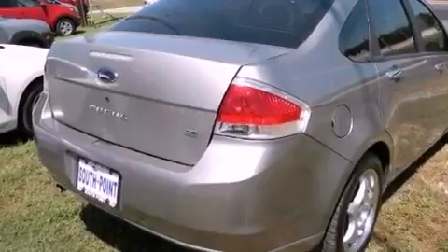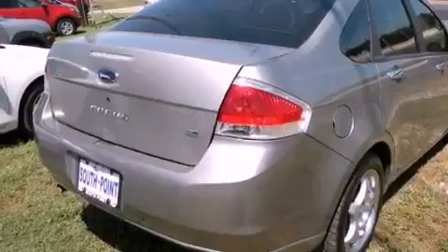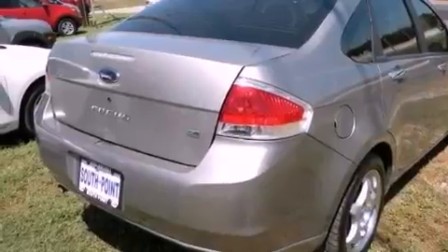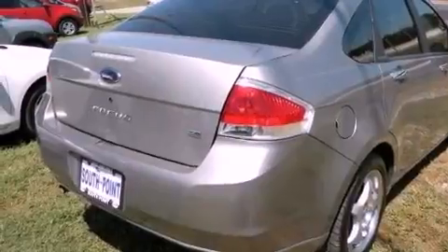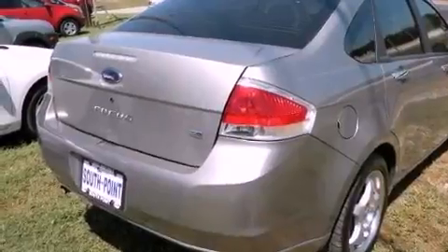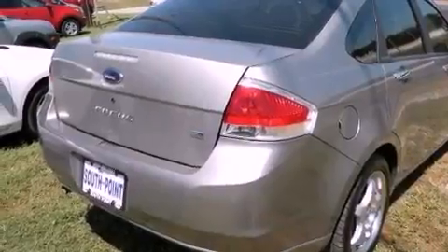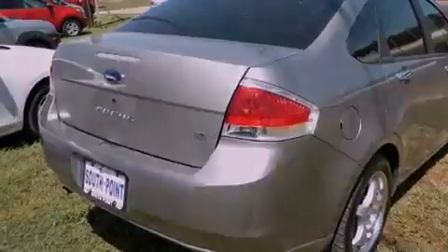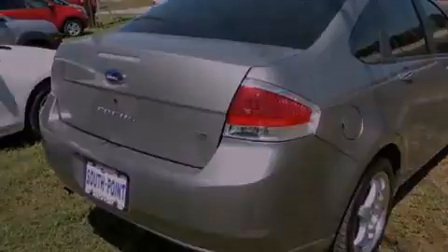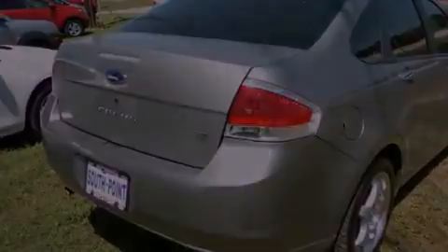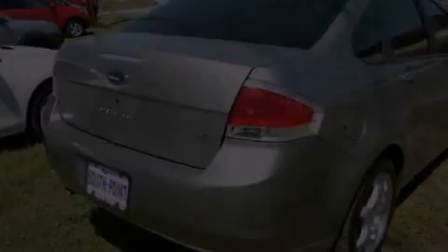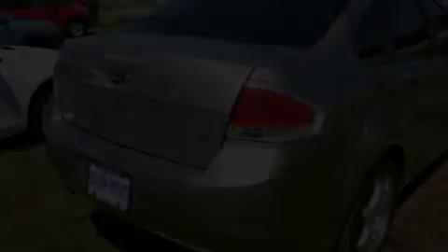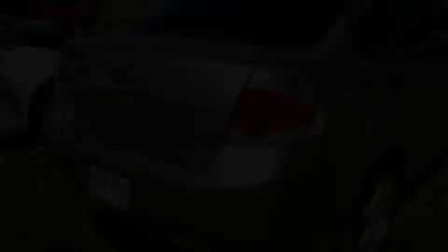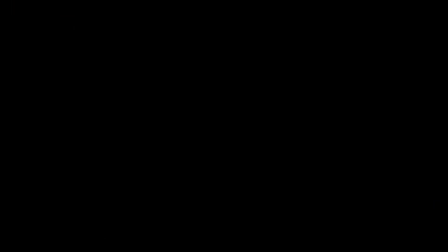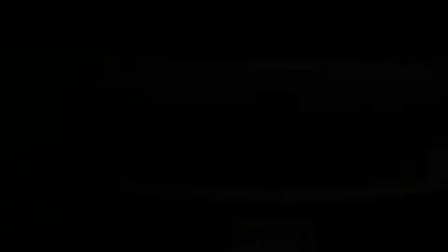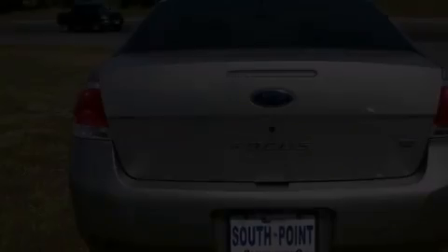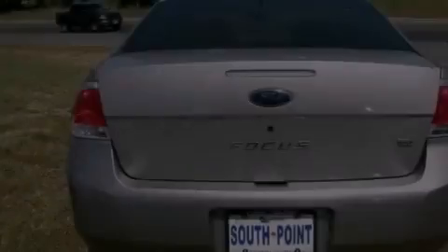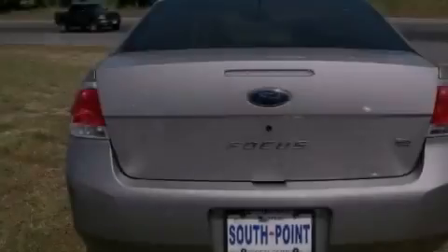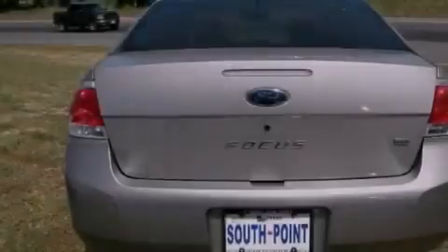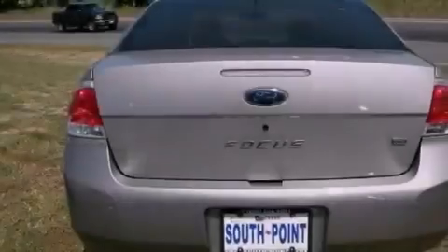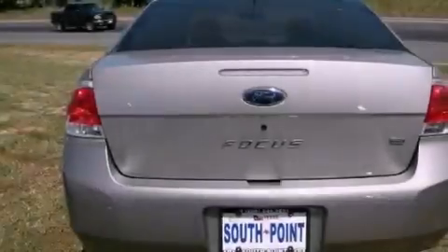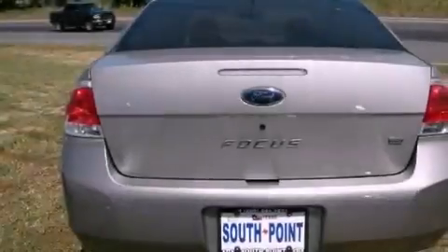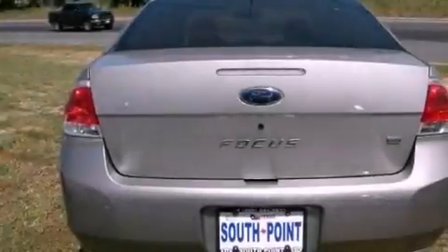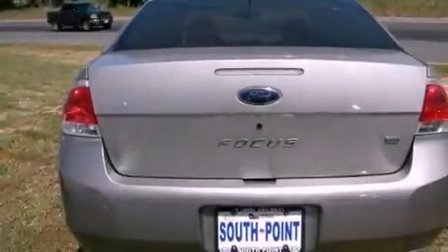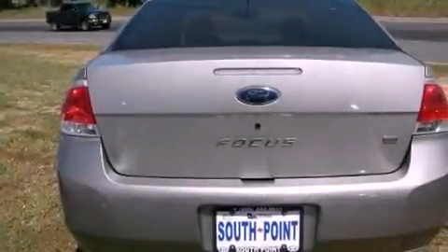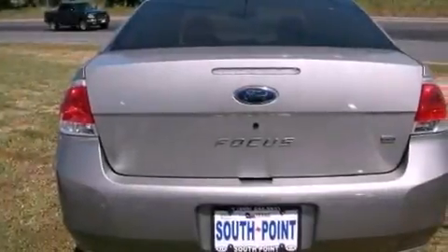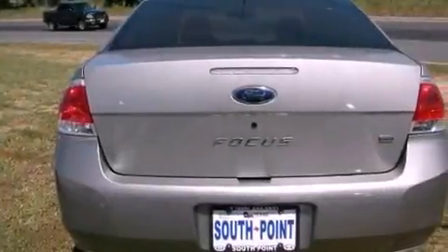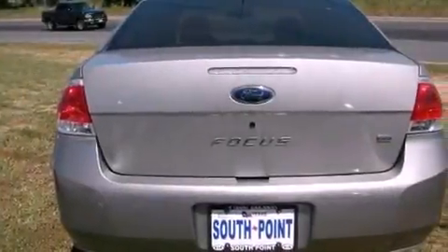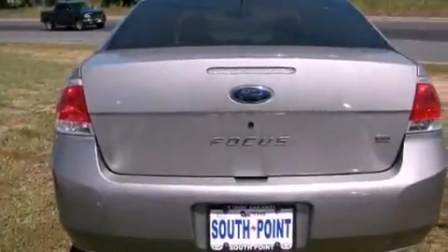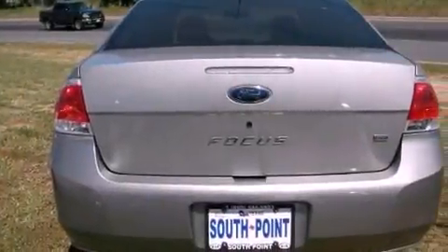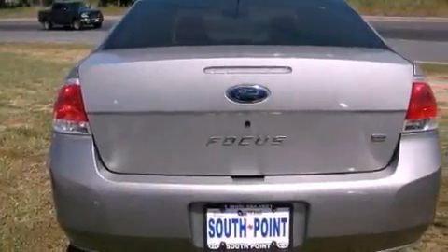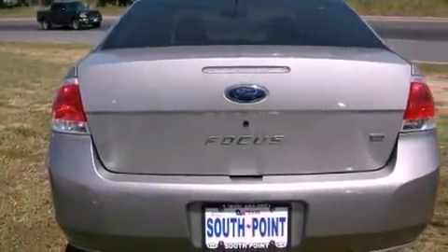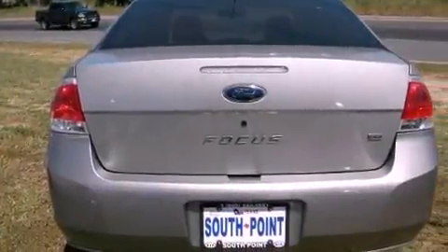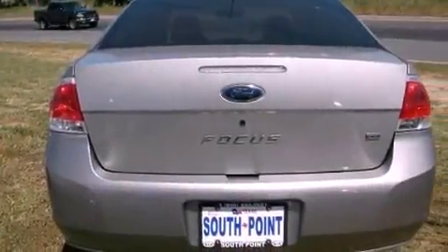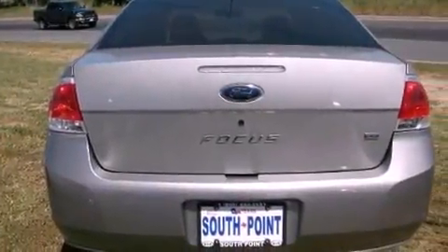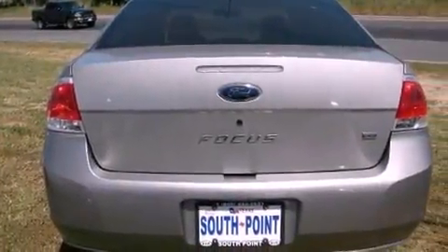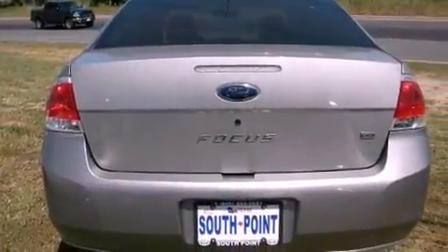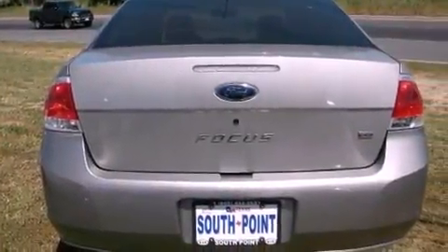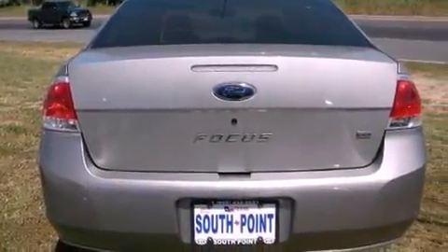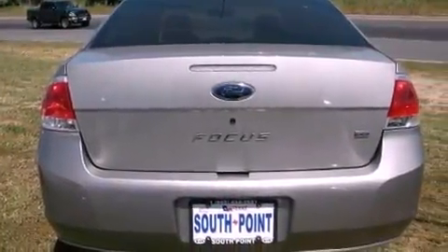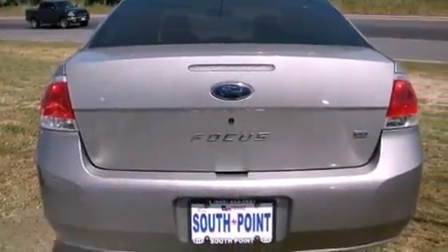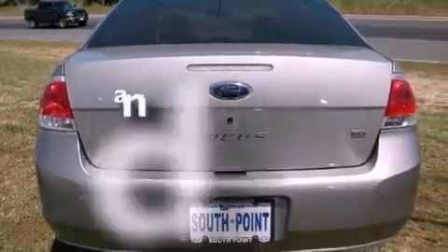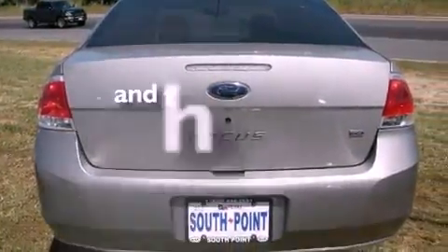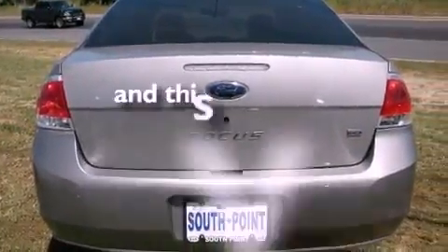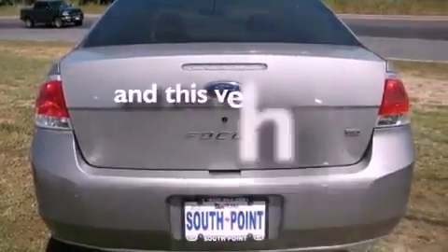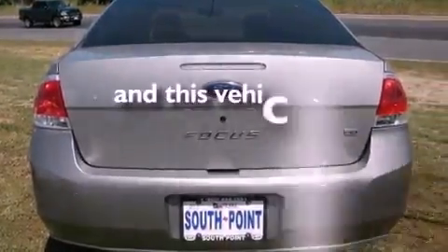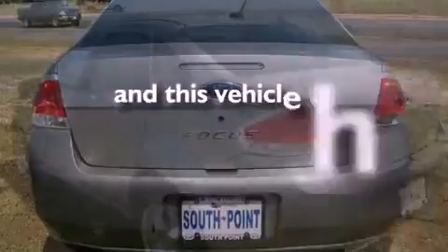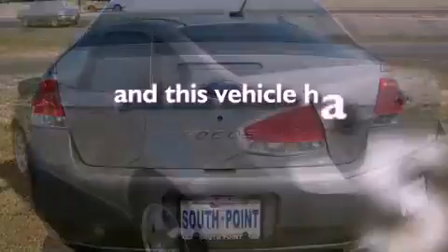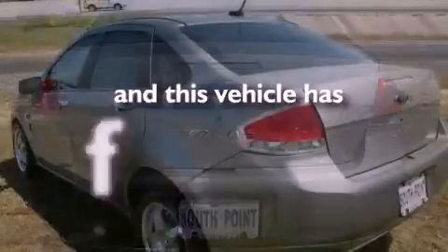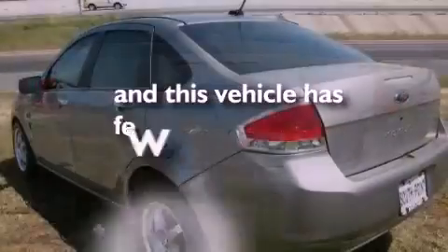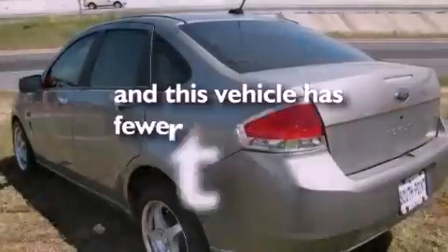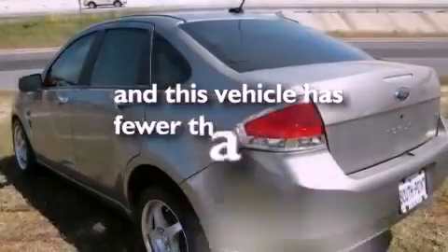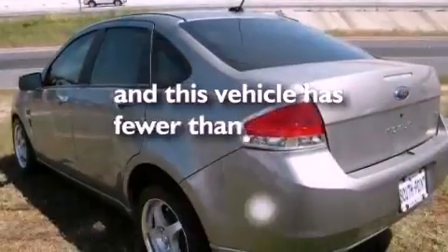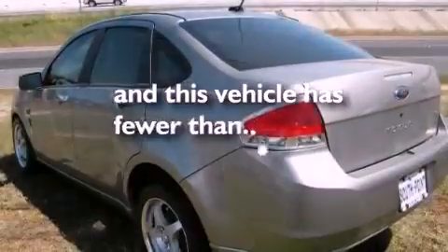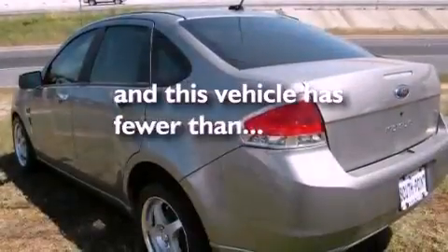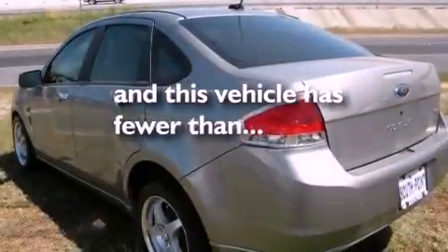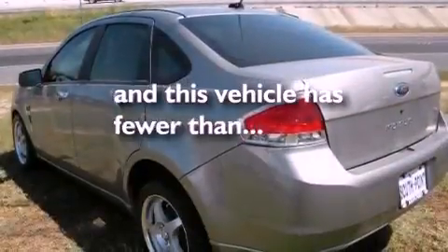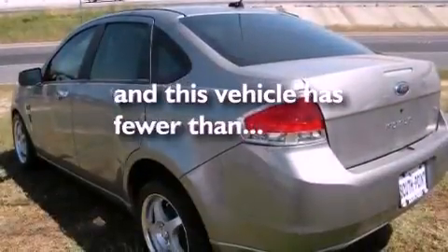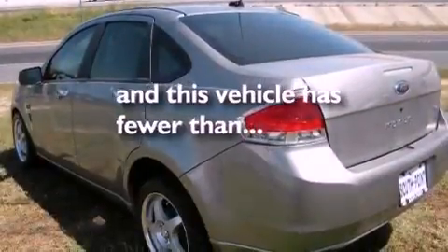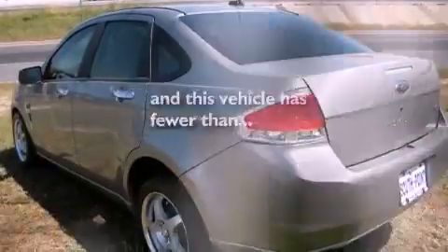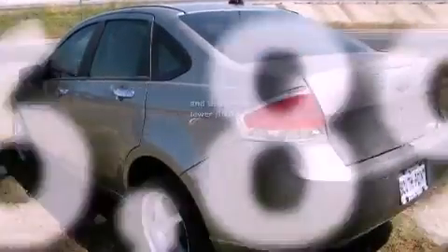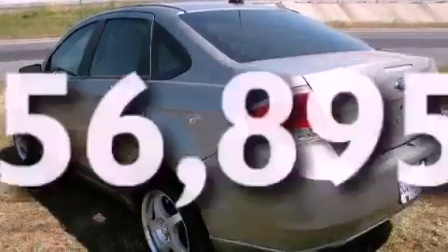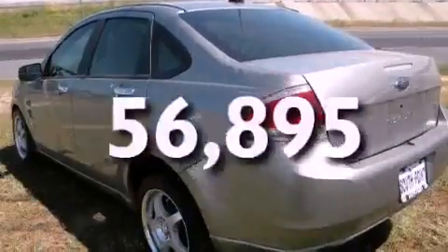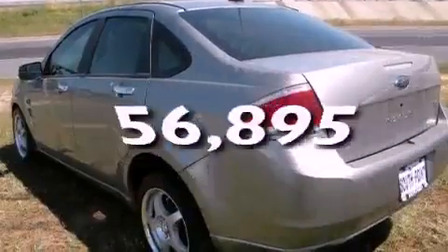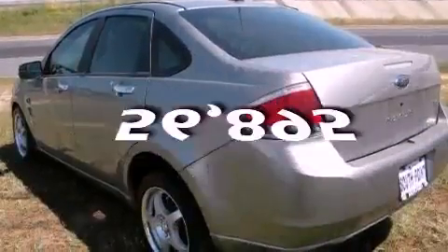Front and rear floor mats, halogen headlights, and air conditioning. This vehicle has fewer than 57,000 miles on the odometer.